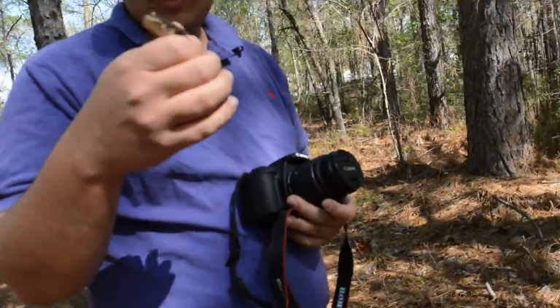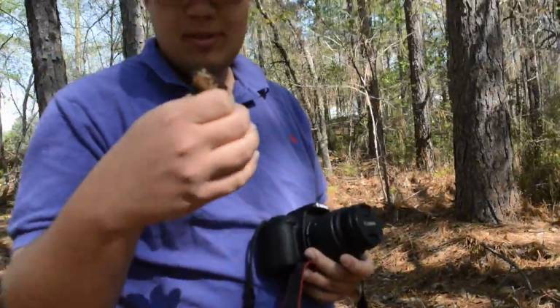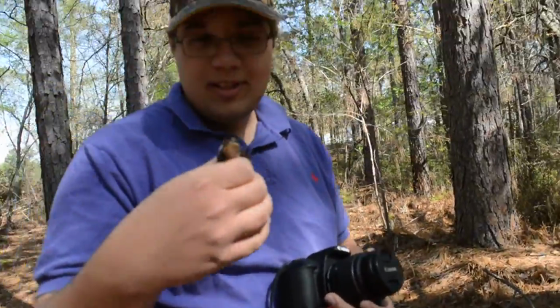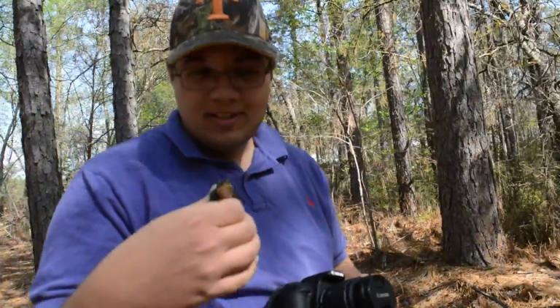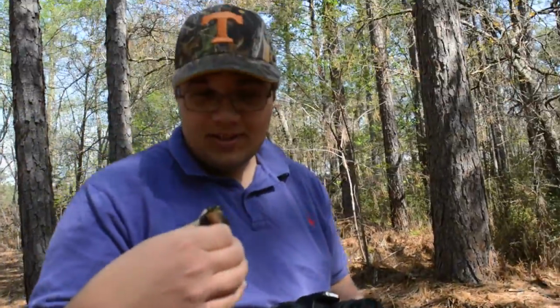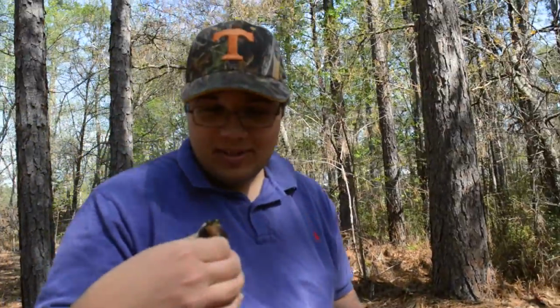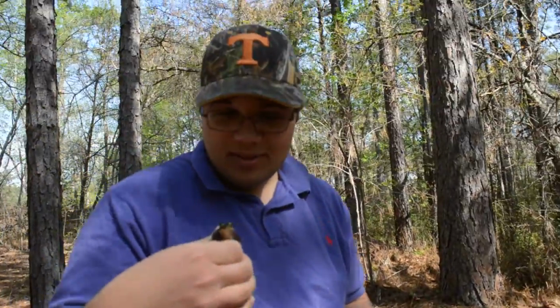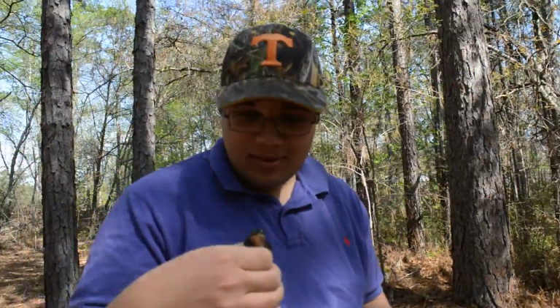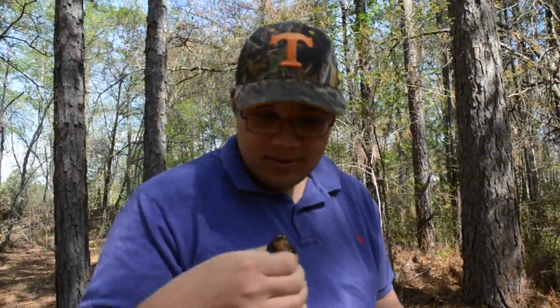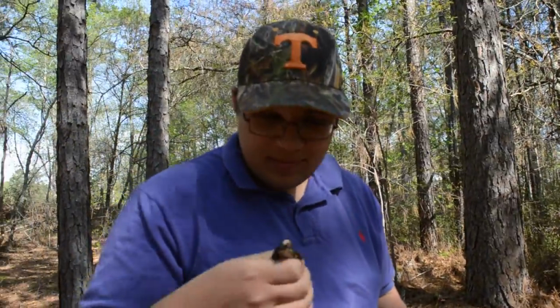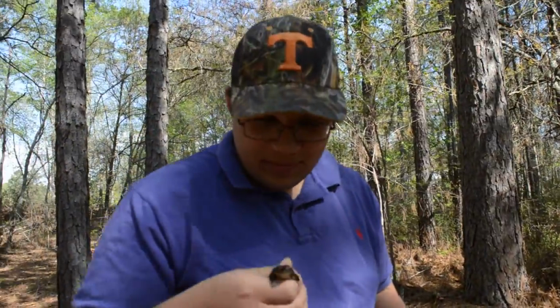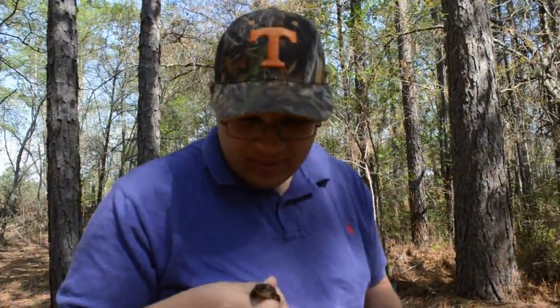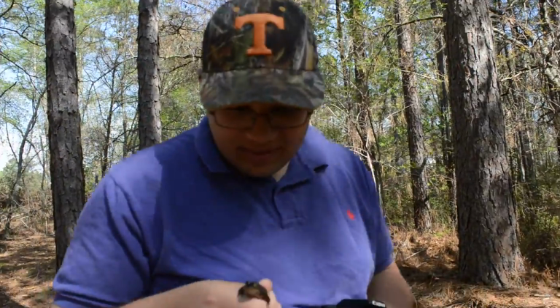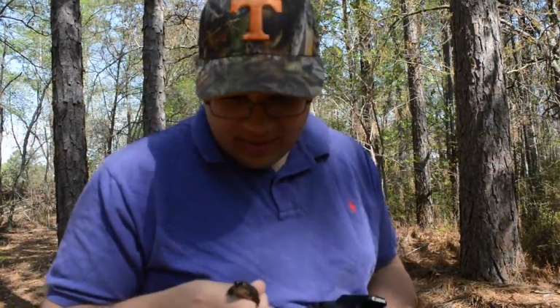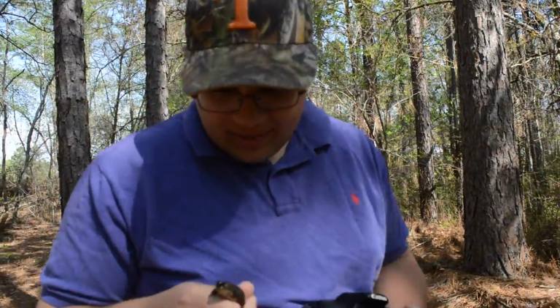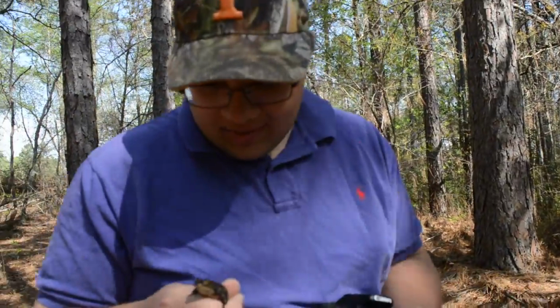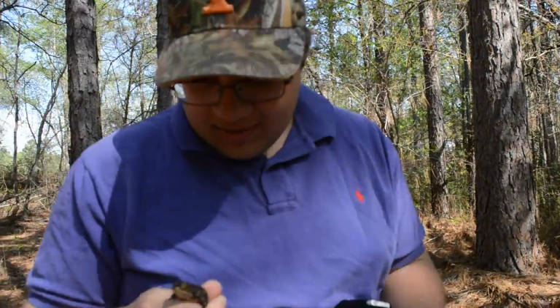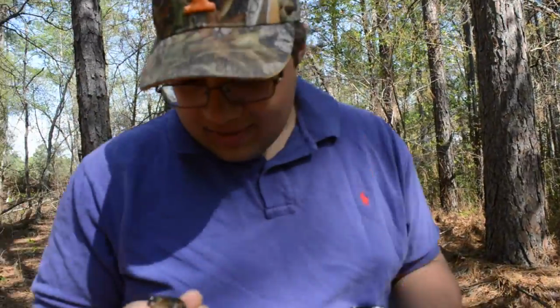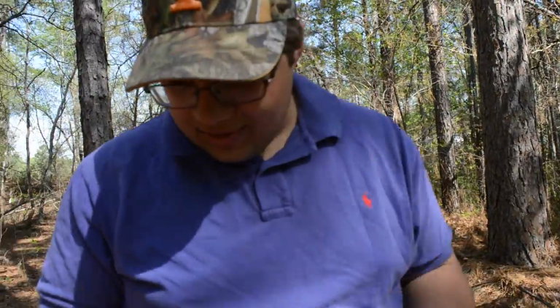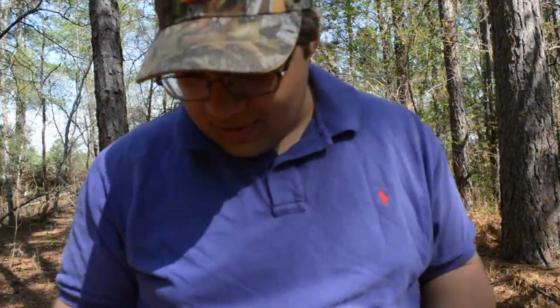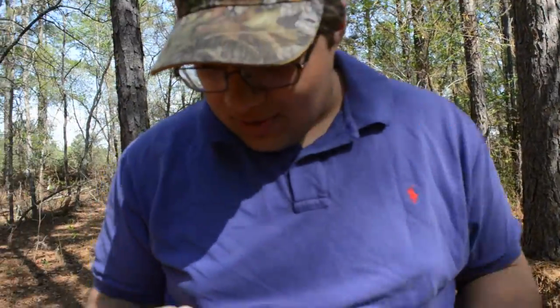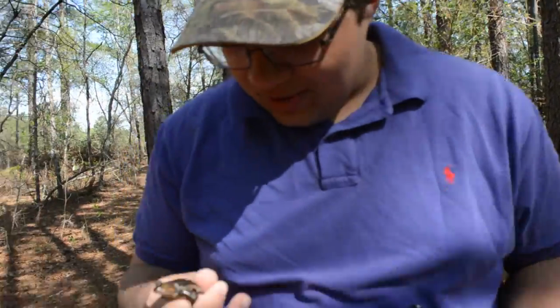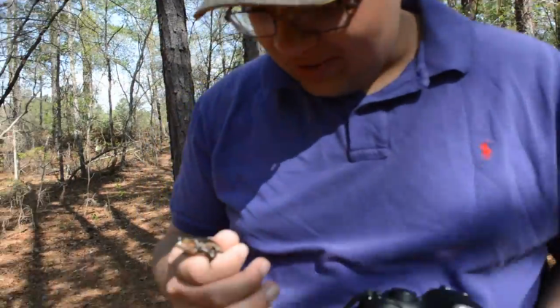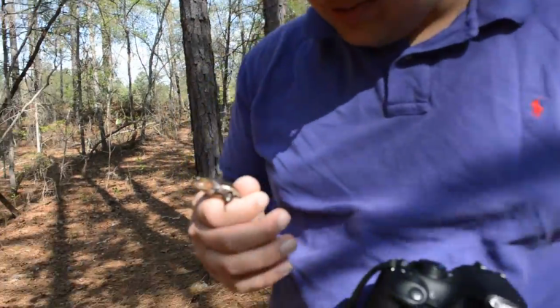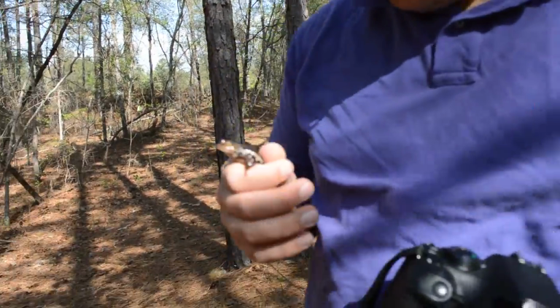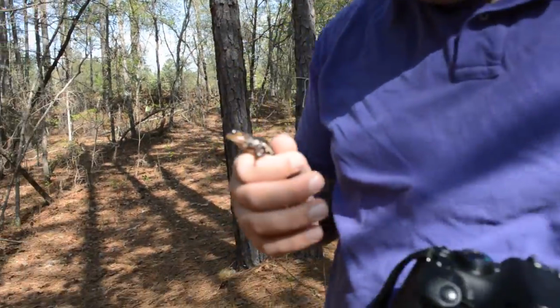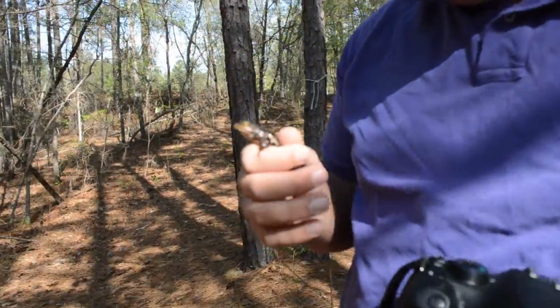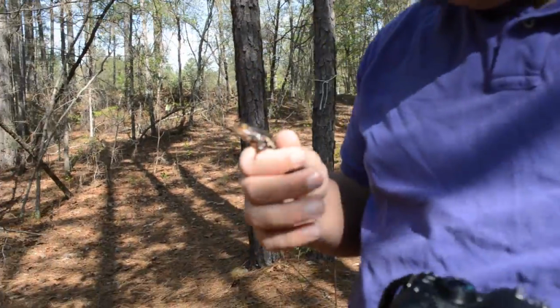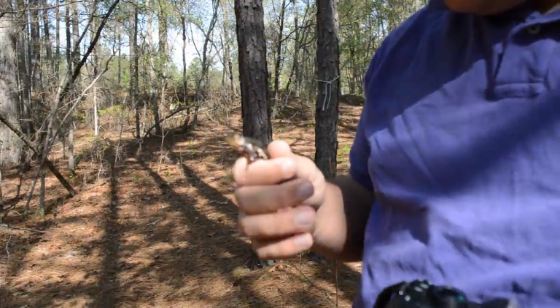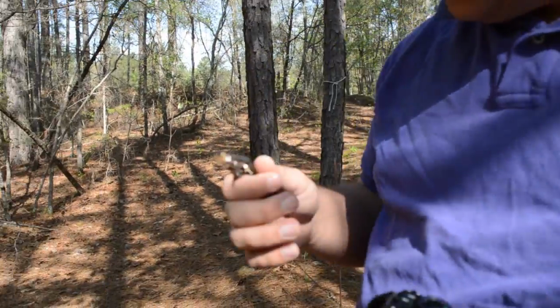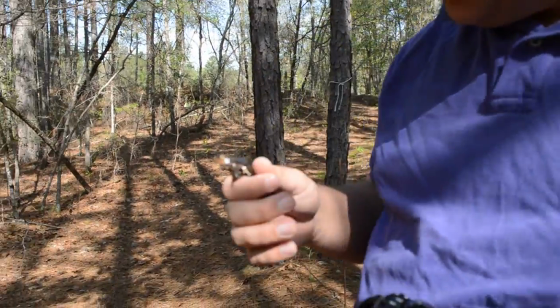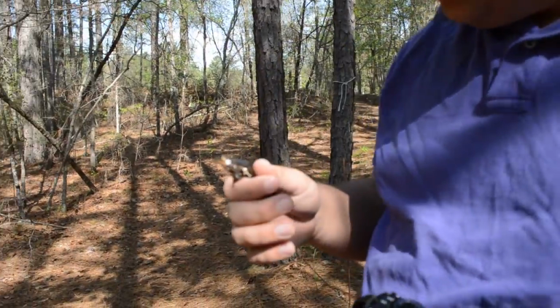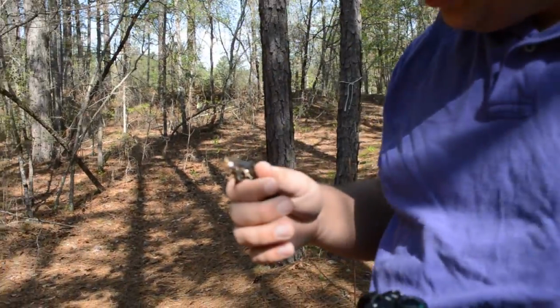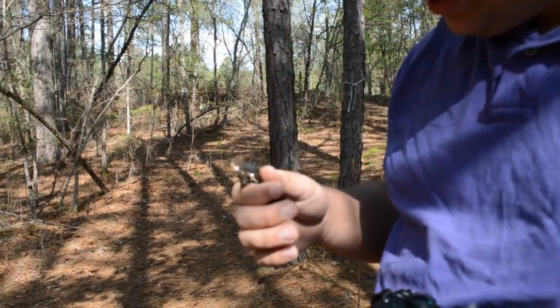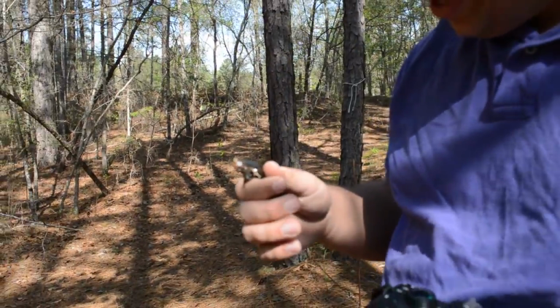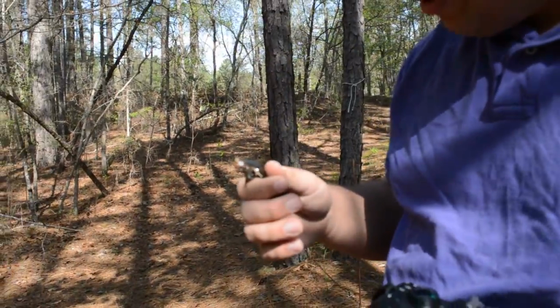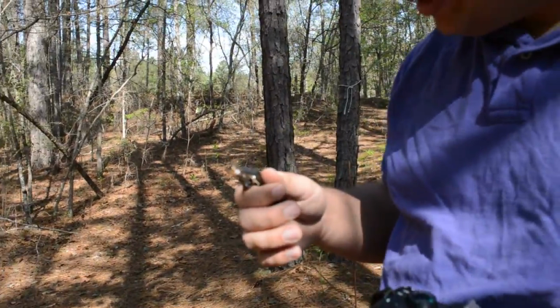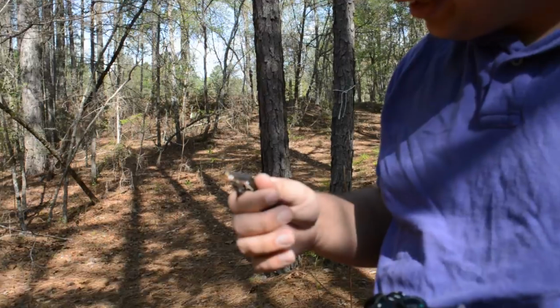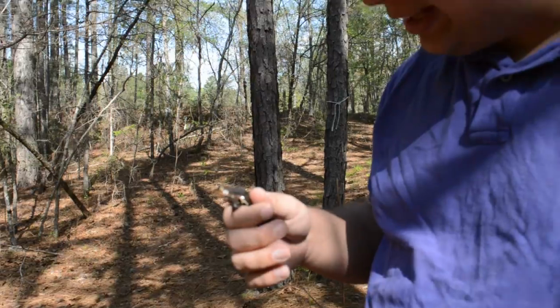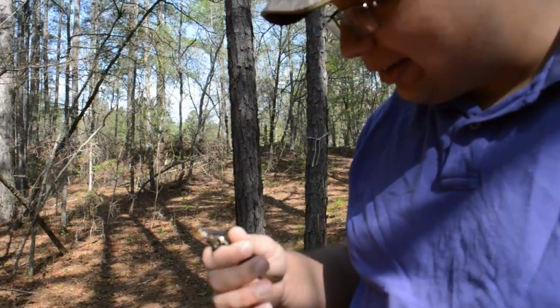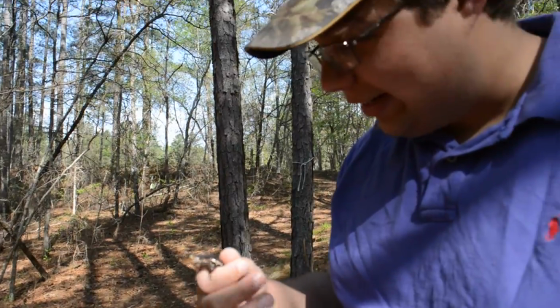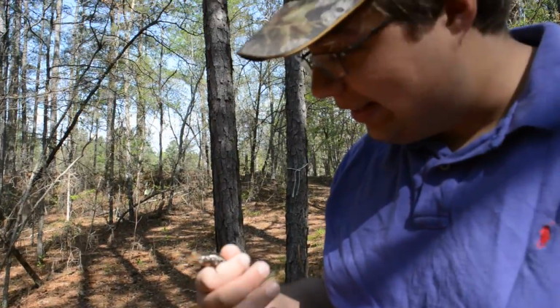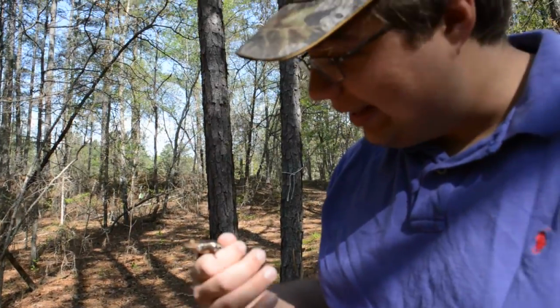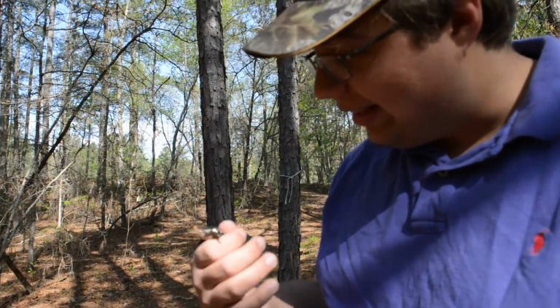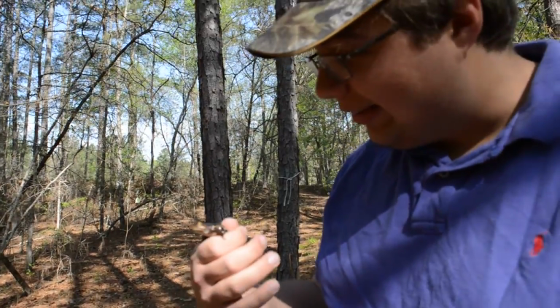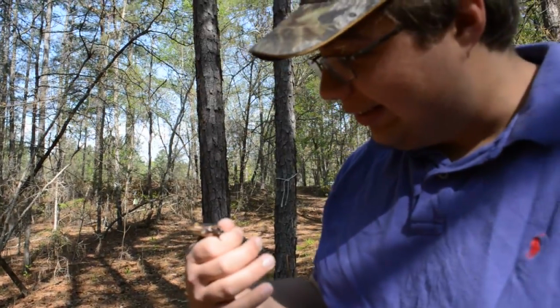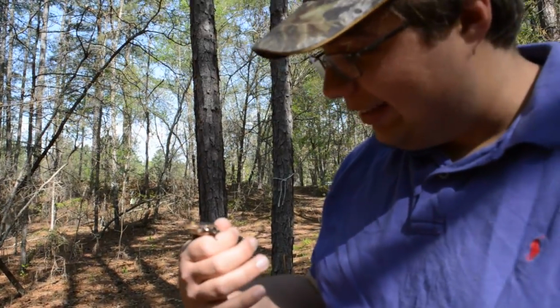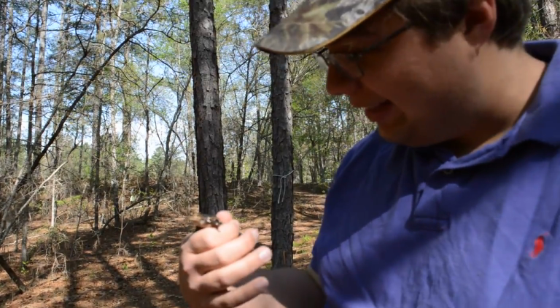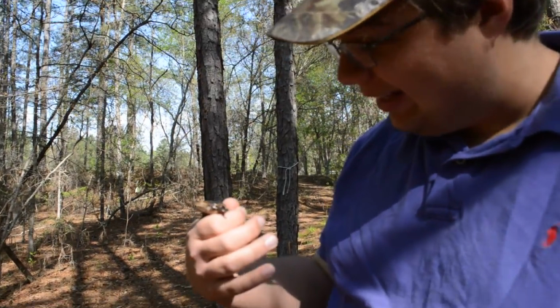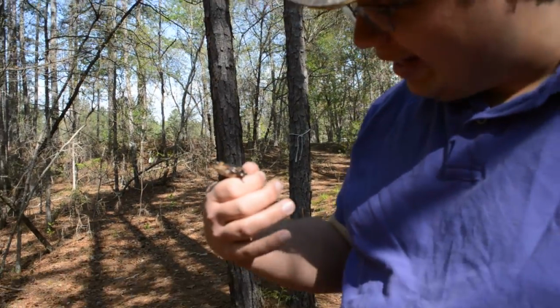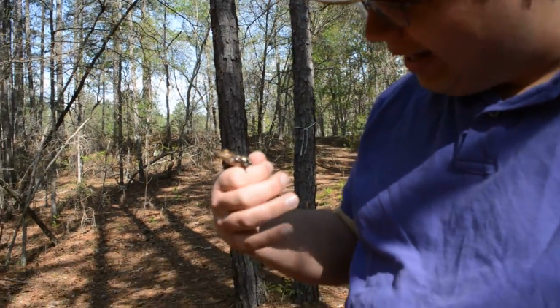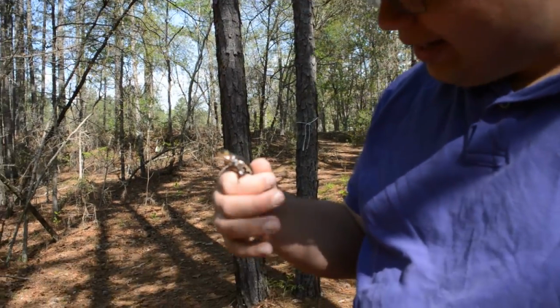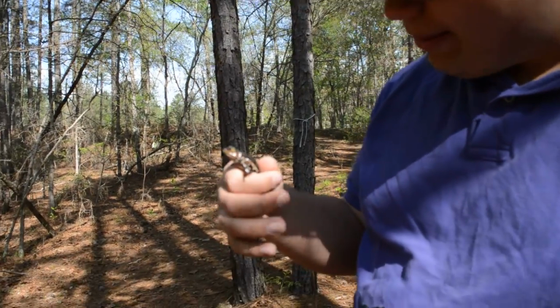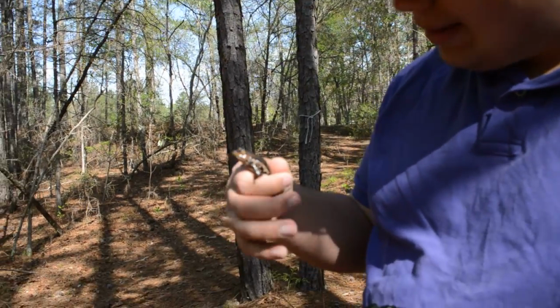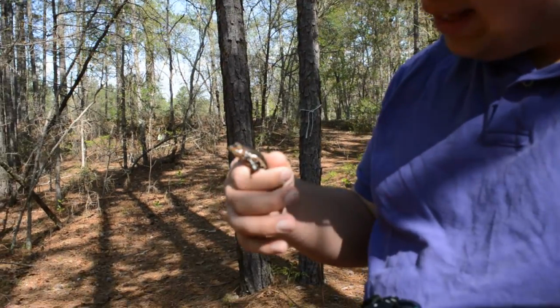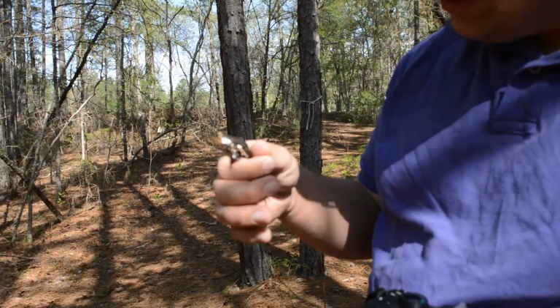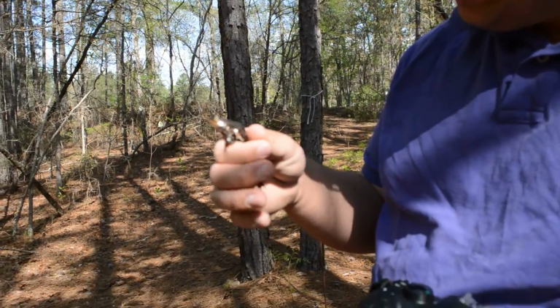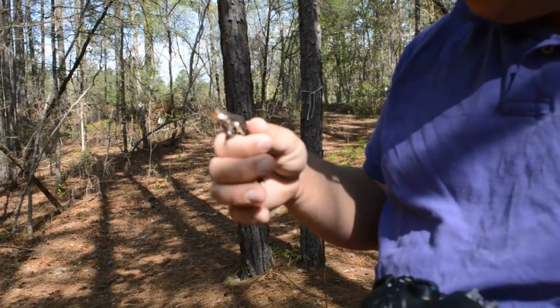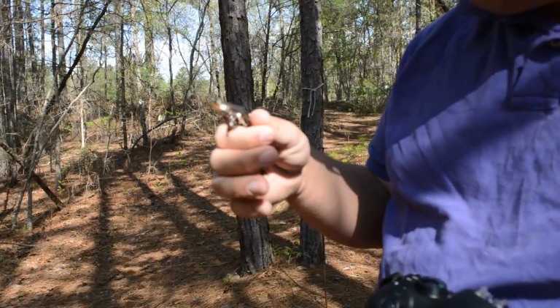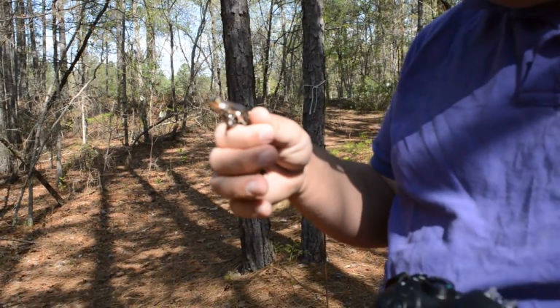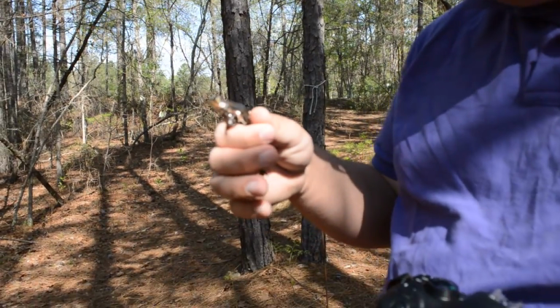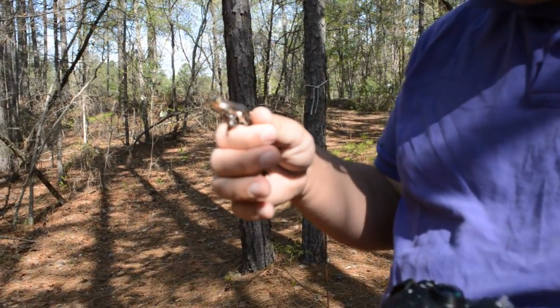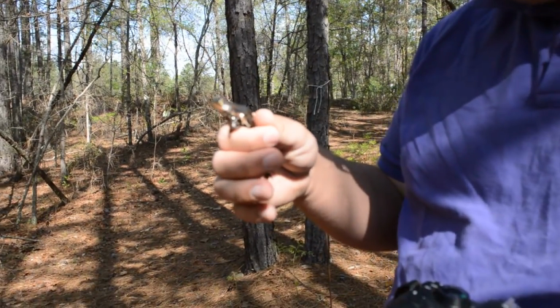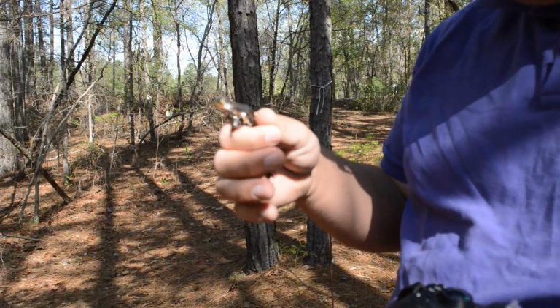Any comments, questions, or concerns about this carpenter frog?